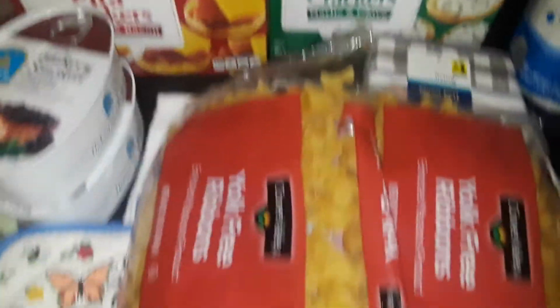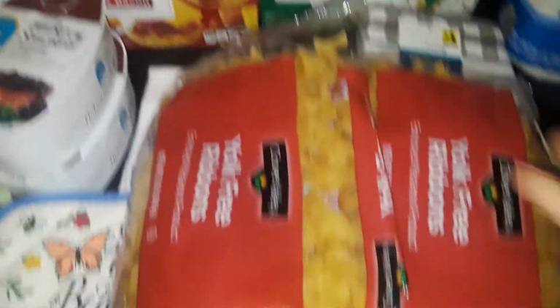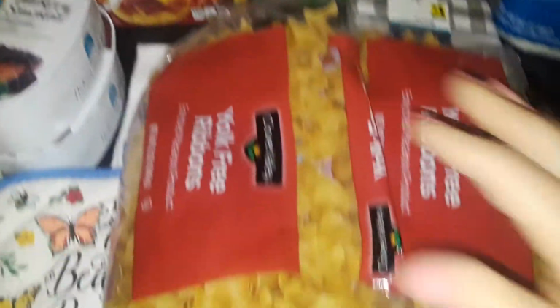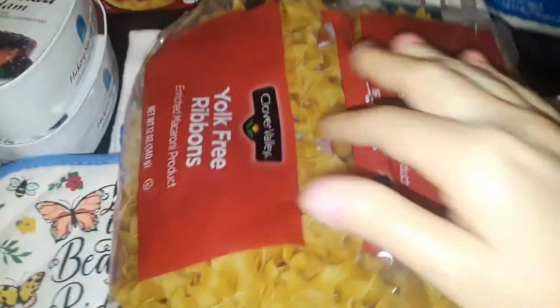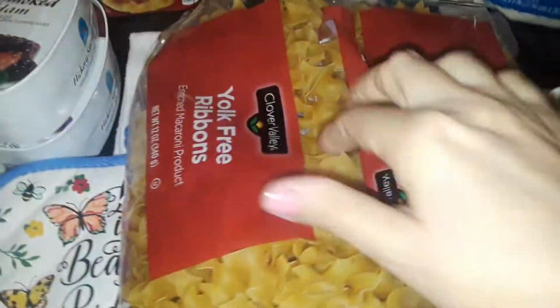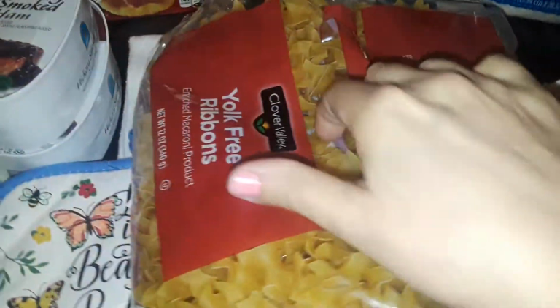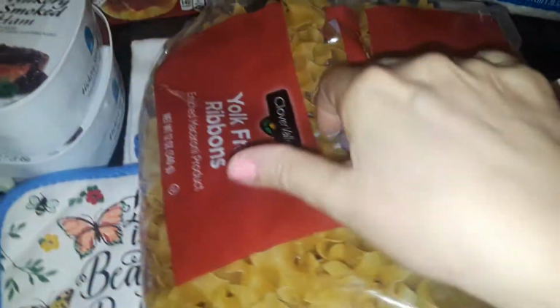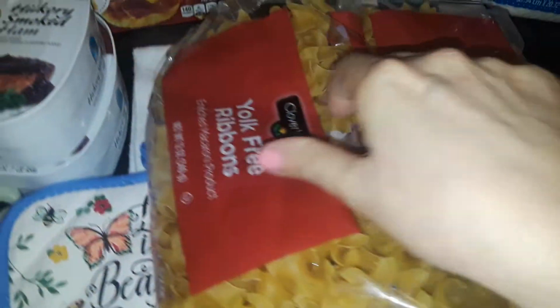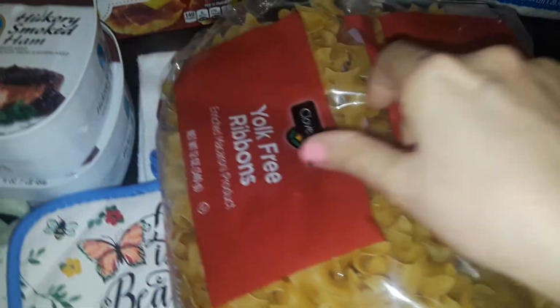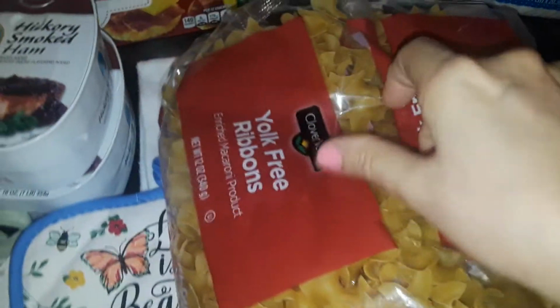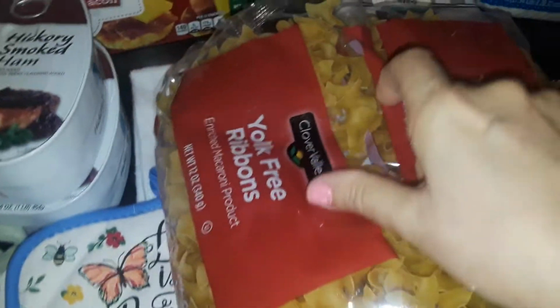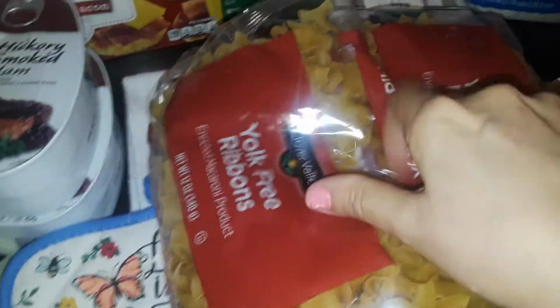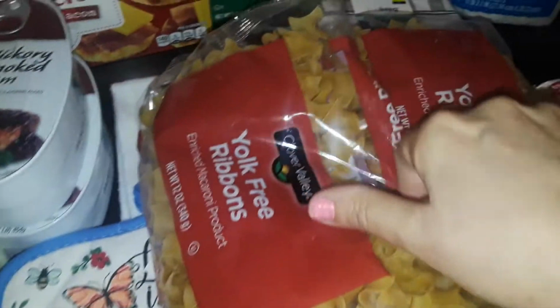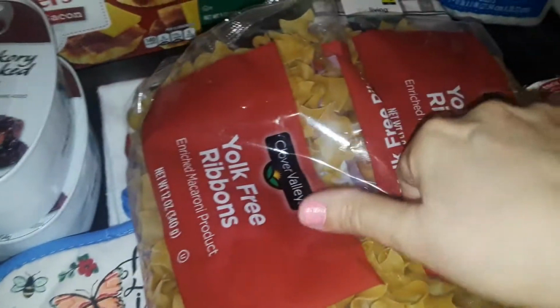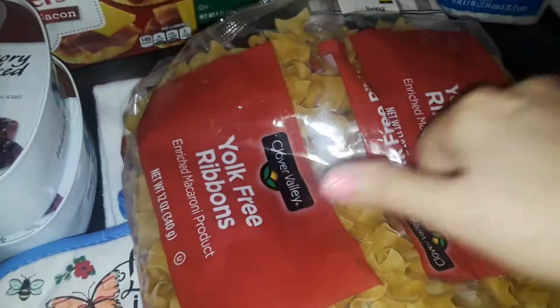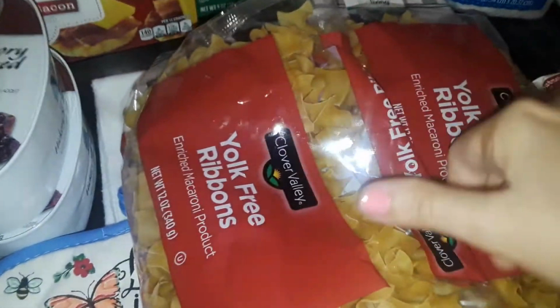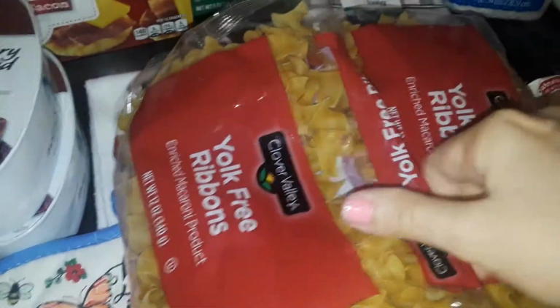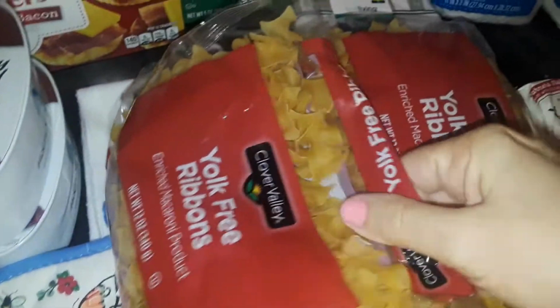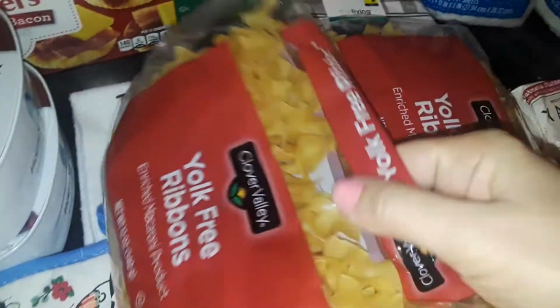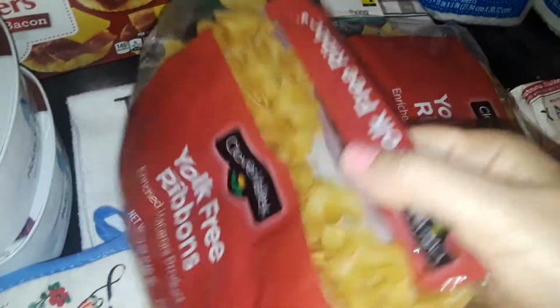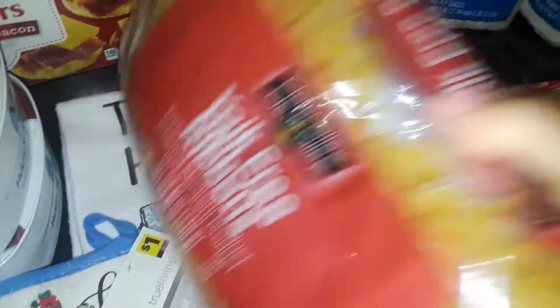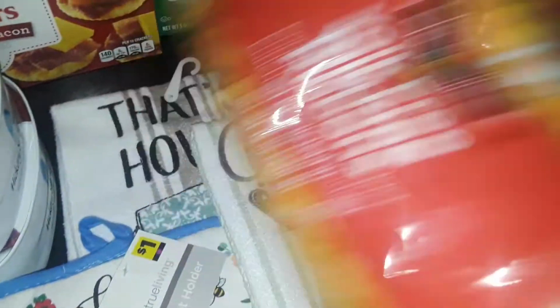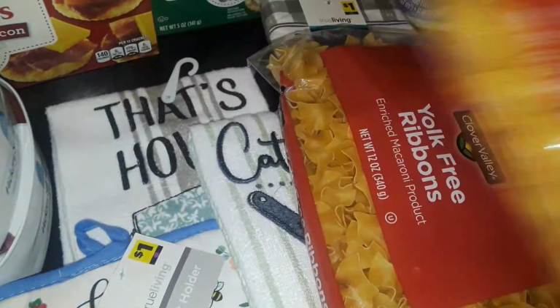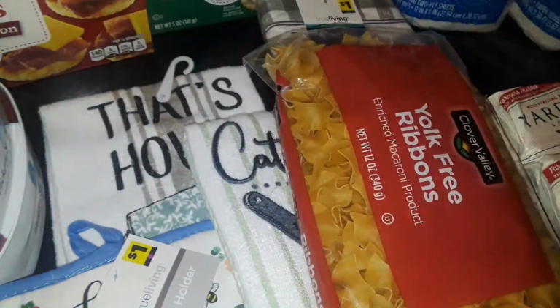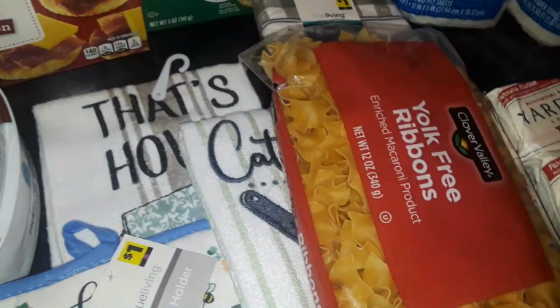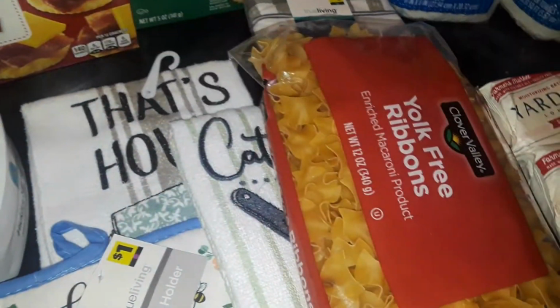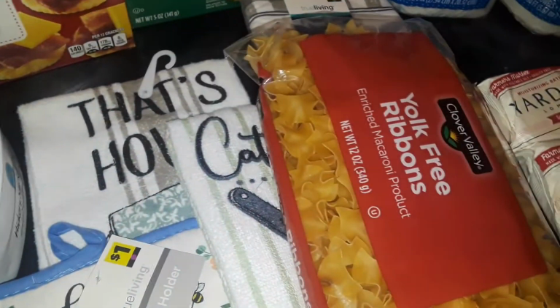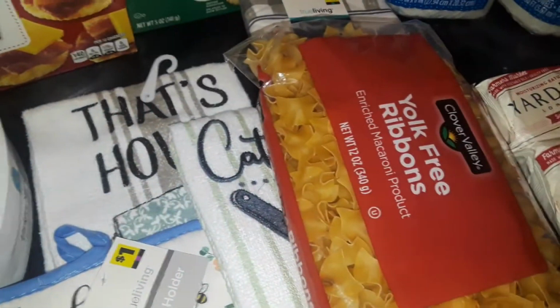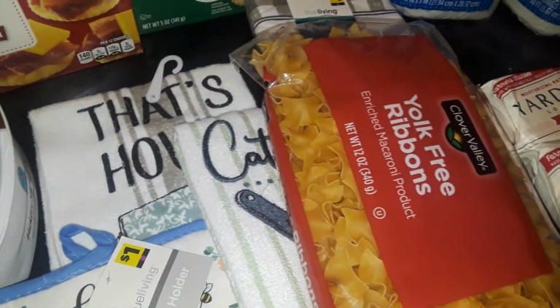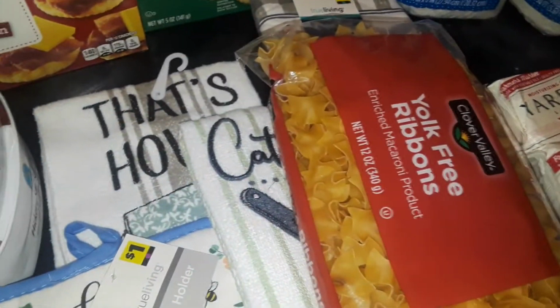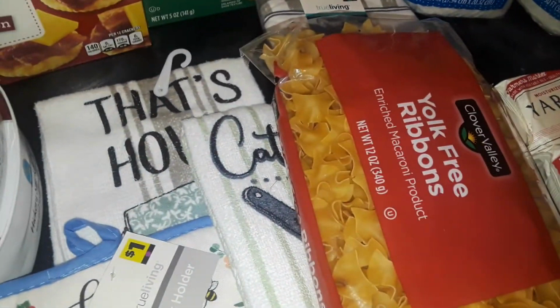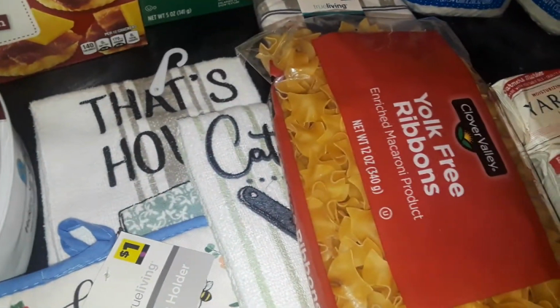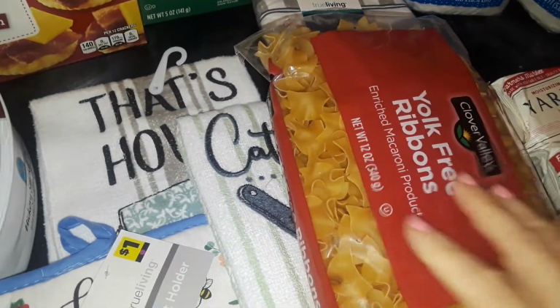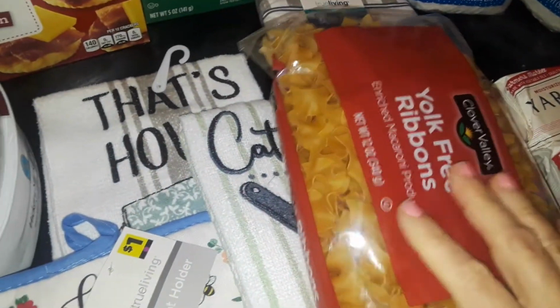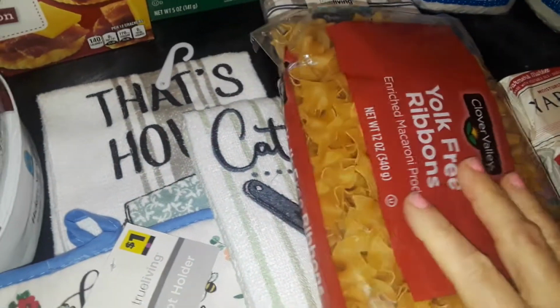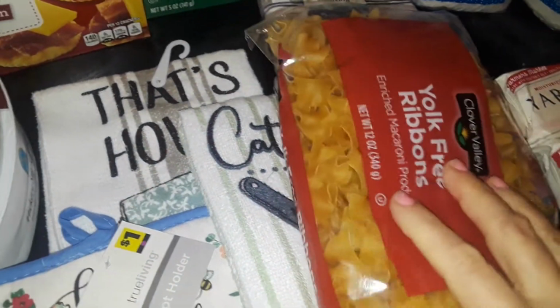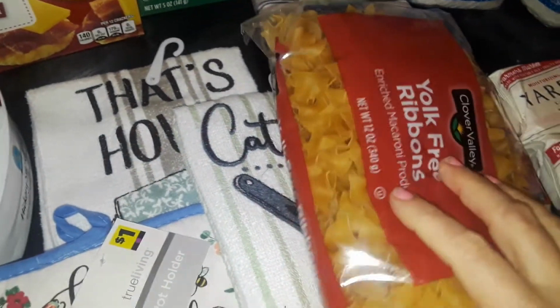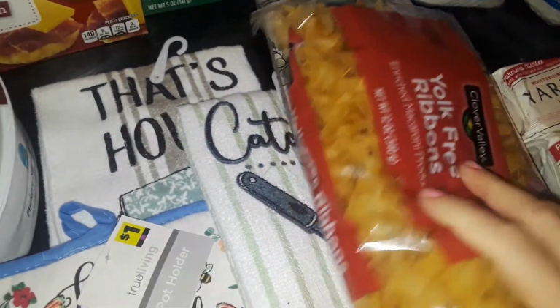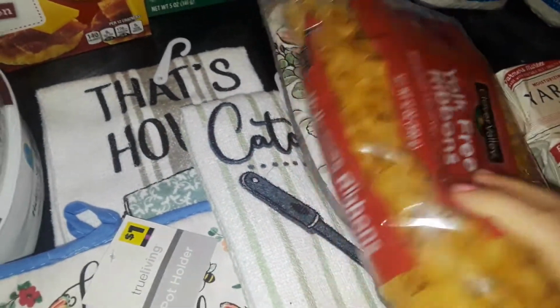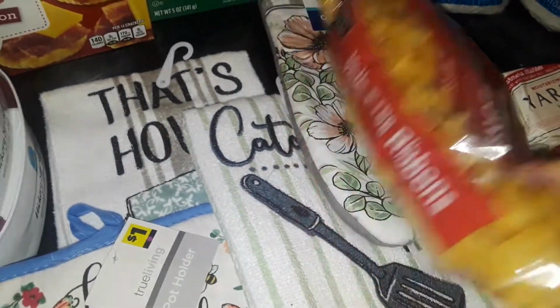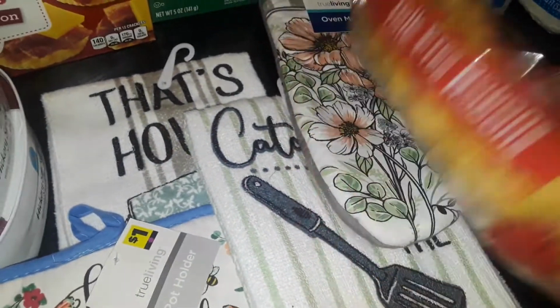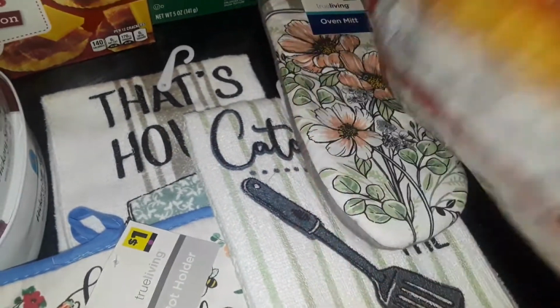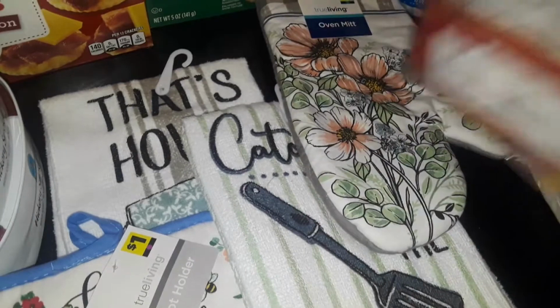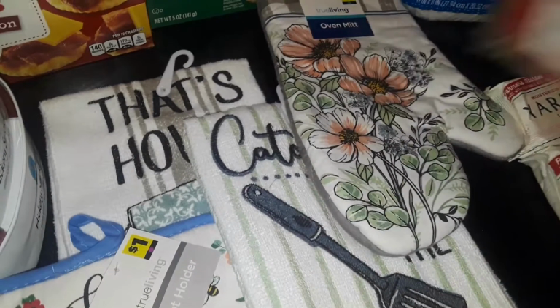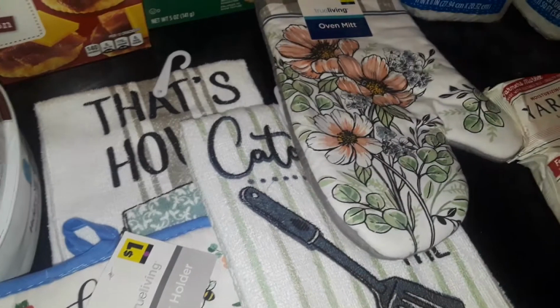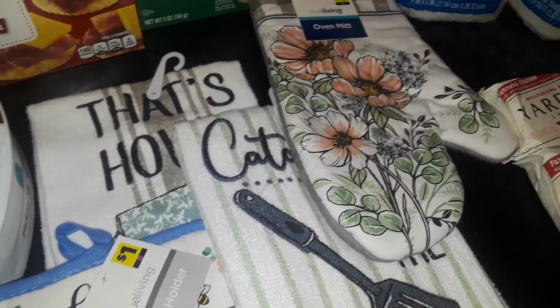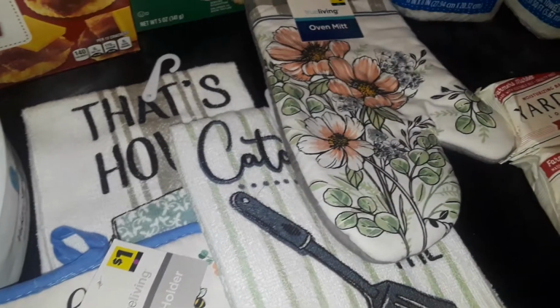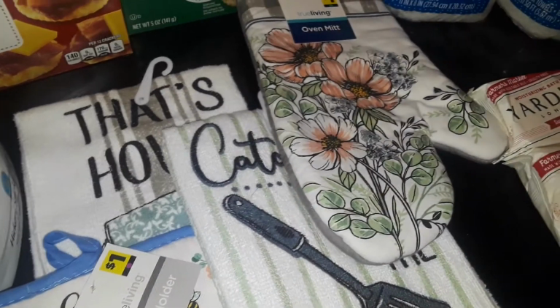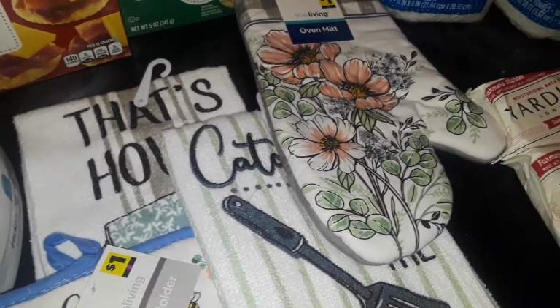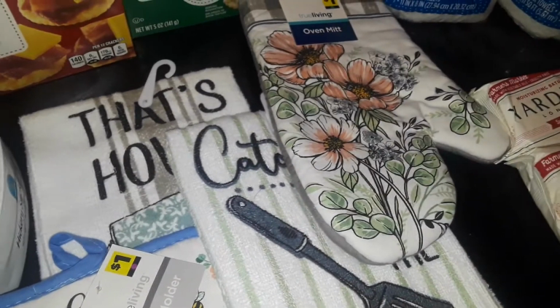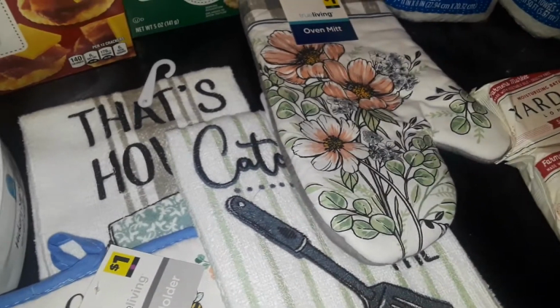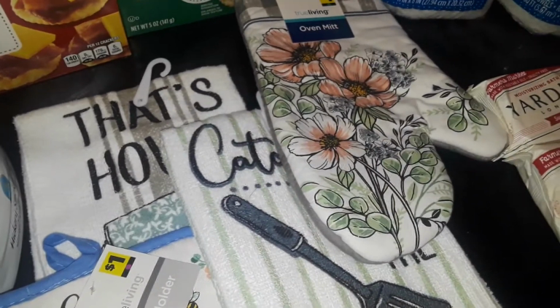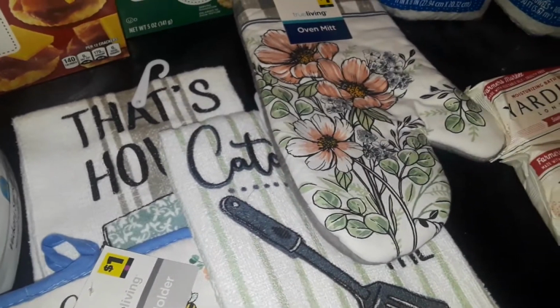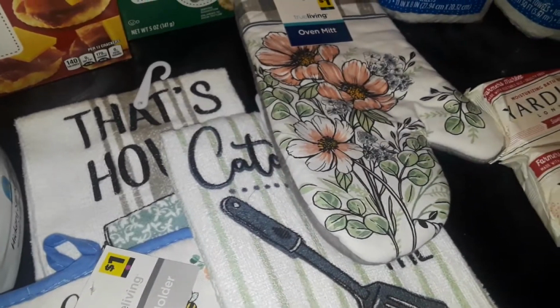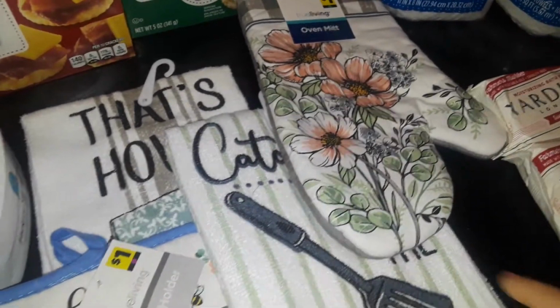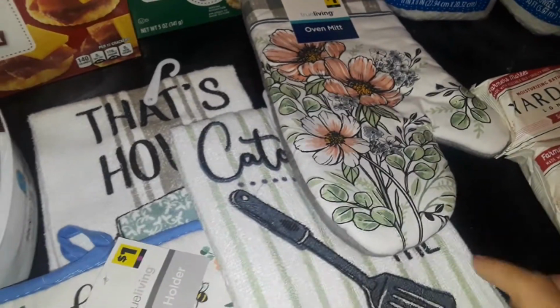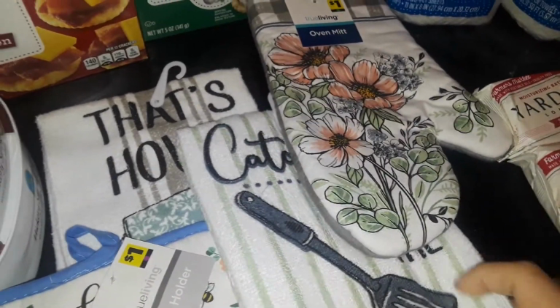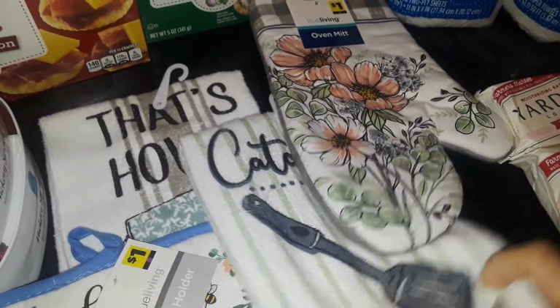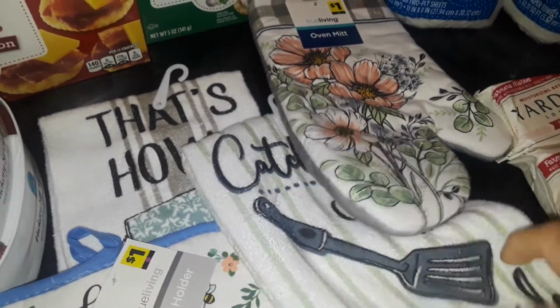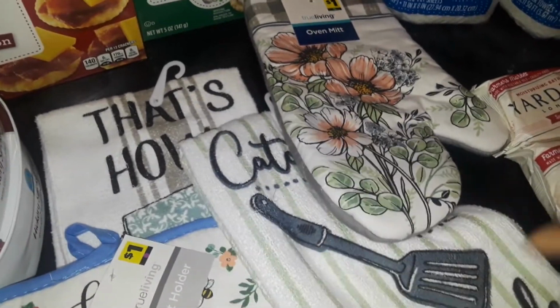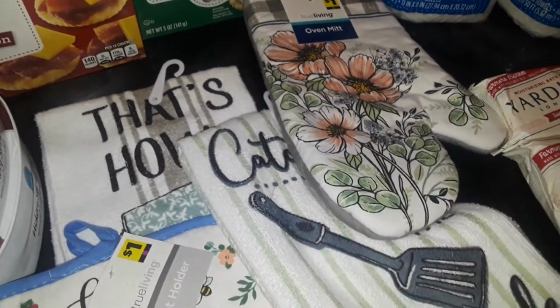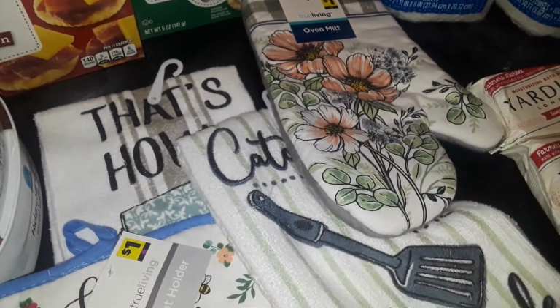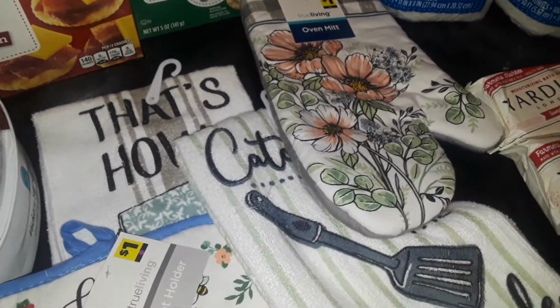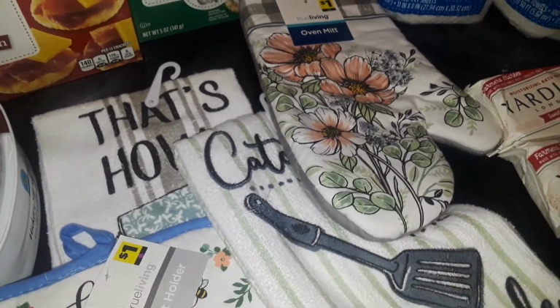Thanks for watching this haul. Let me put all this stuff away and I will talk to y'all later. Have a good day. Bye!